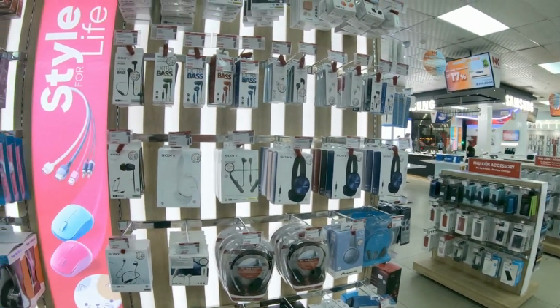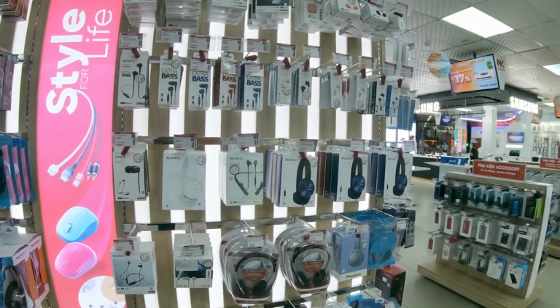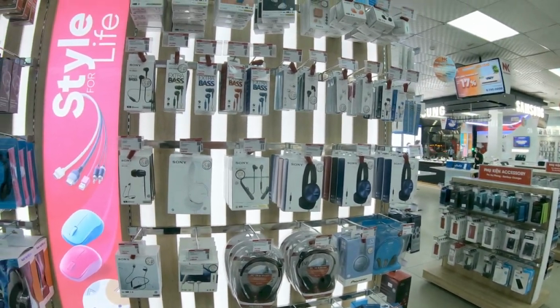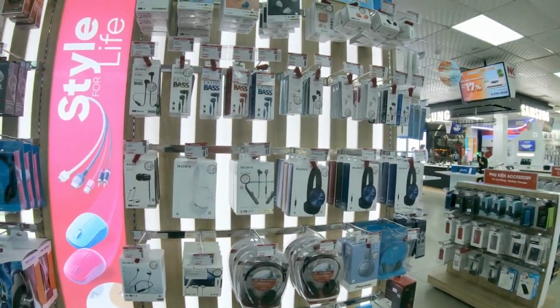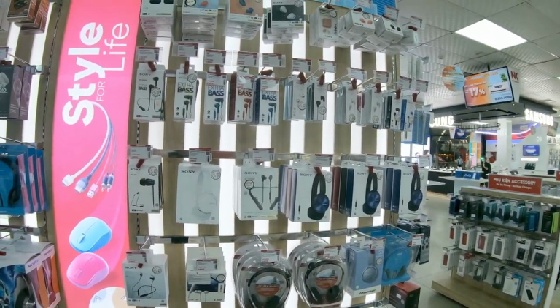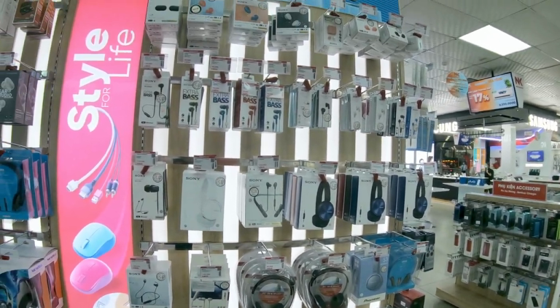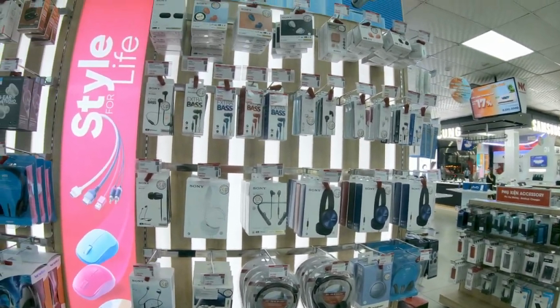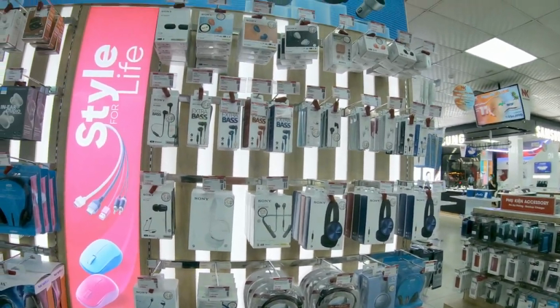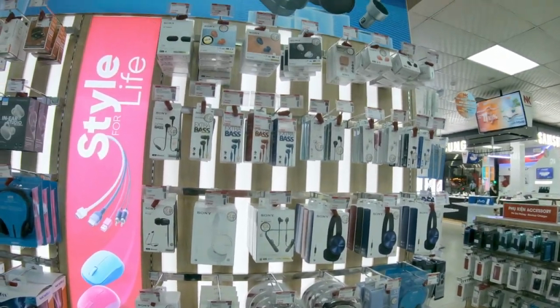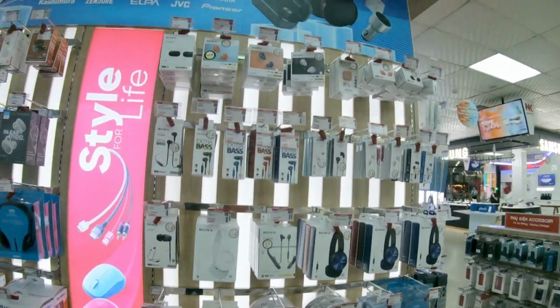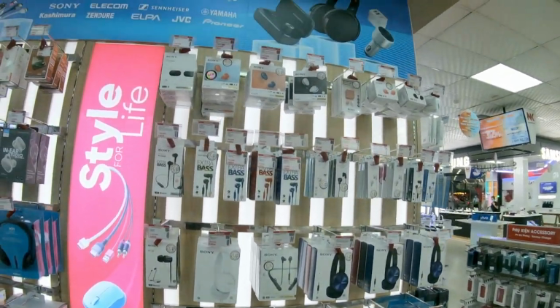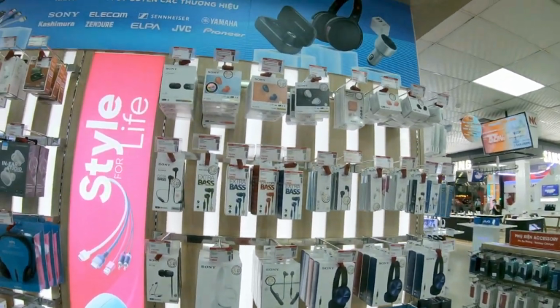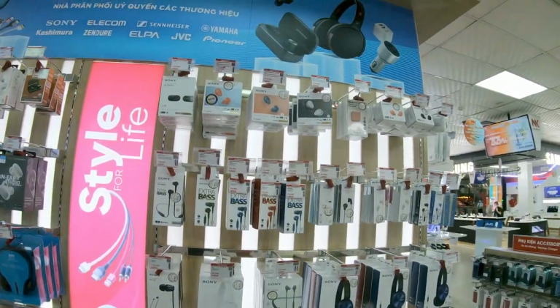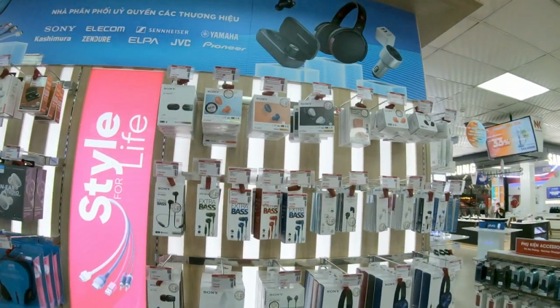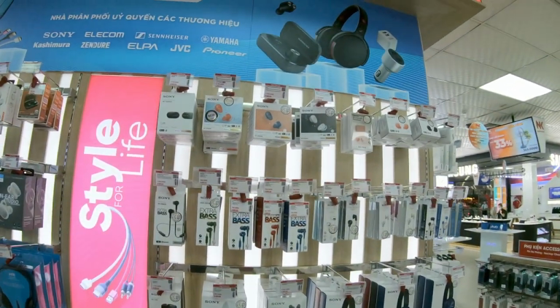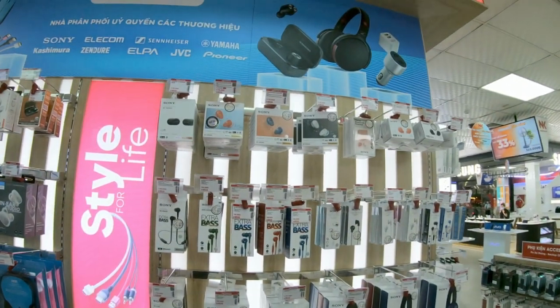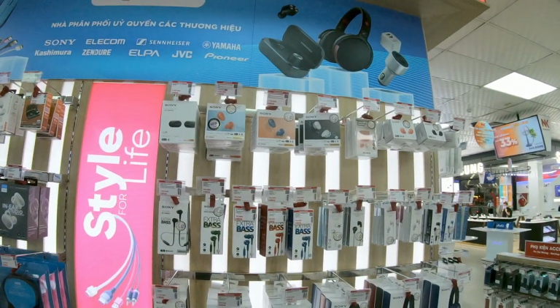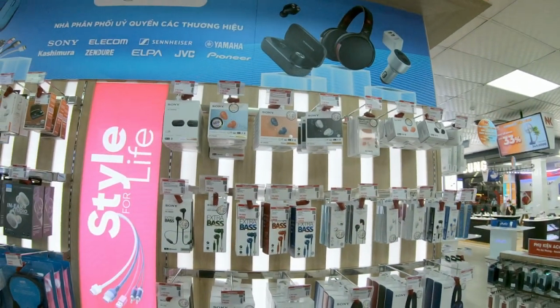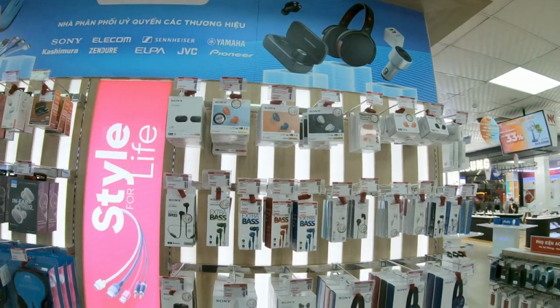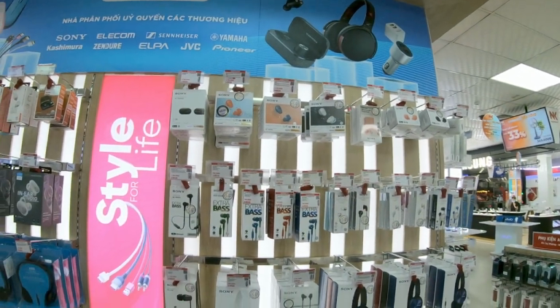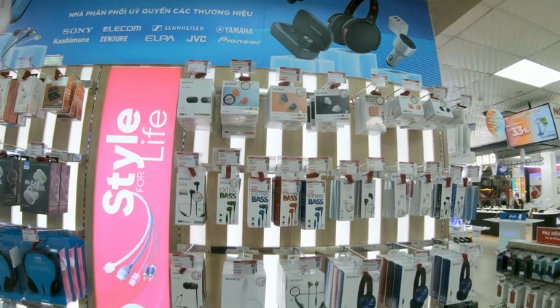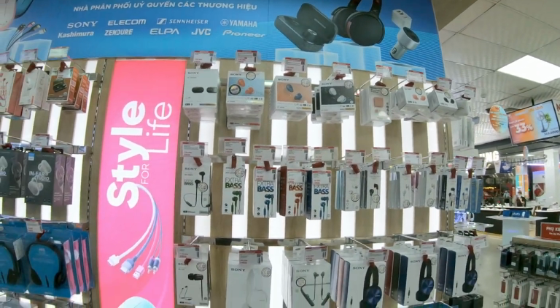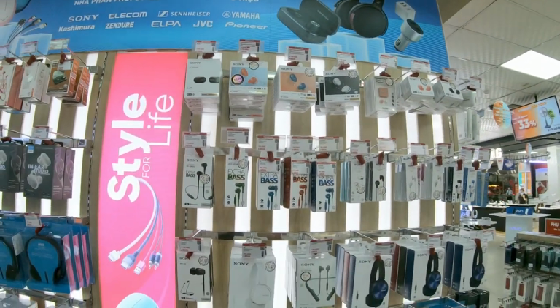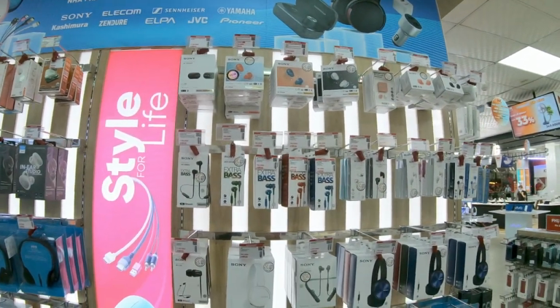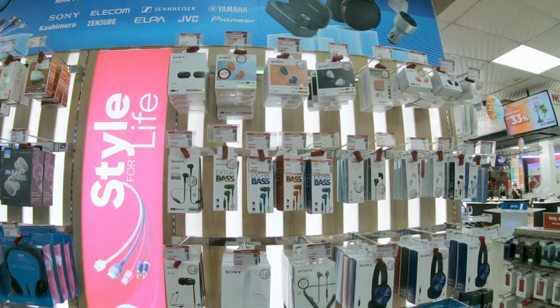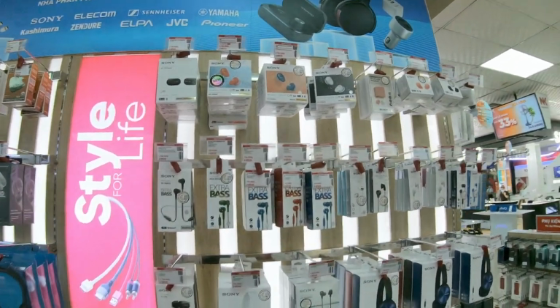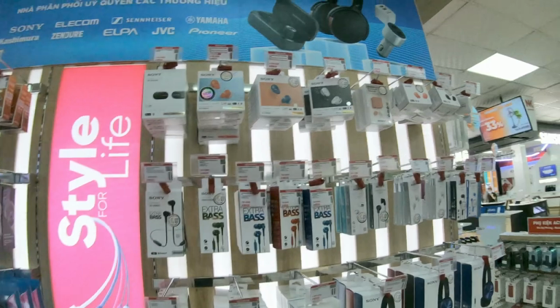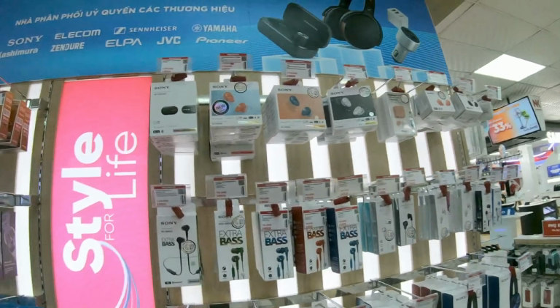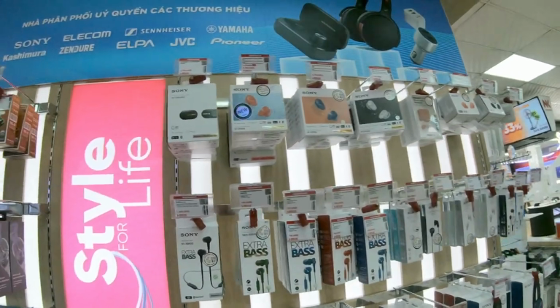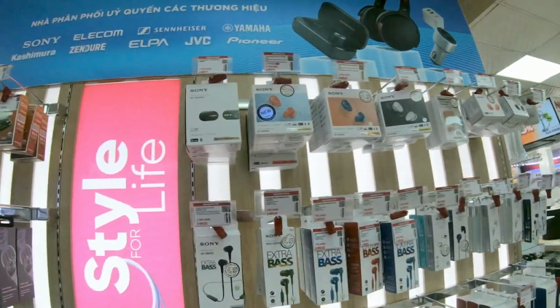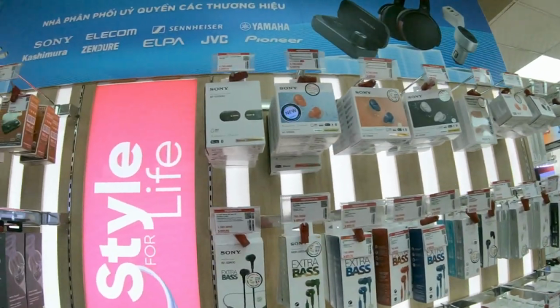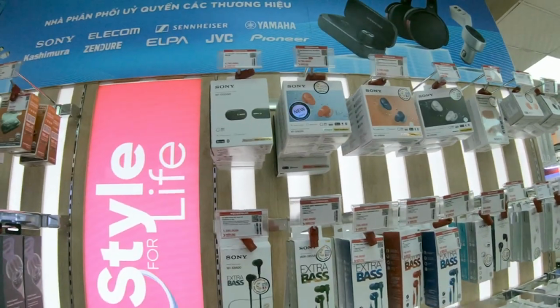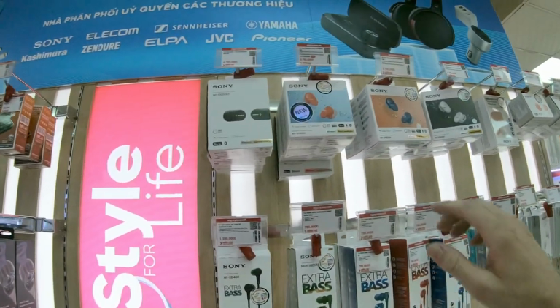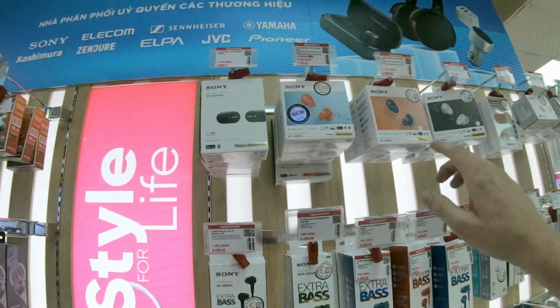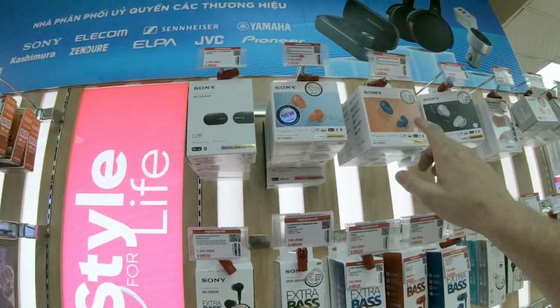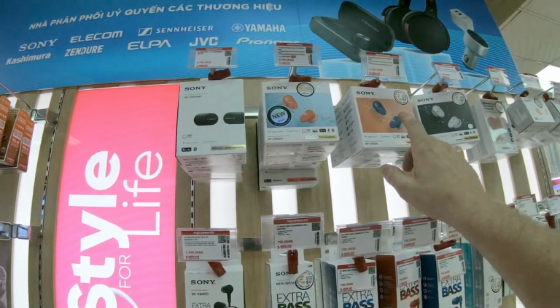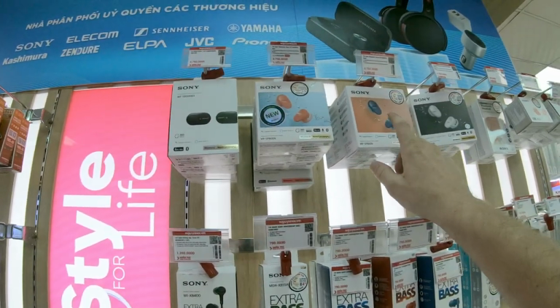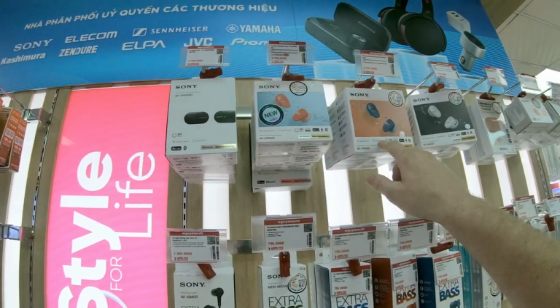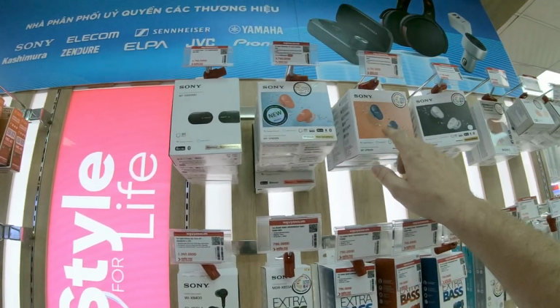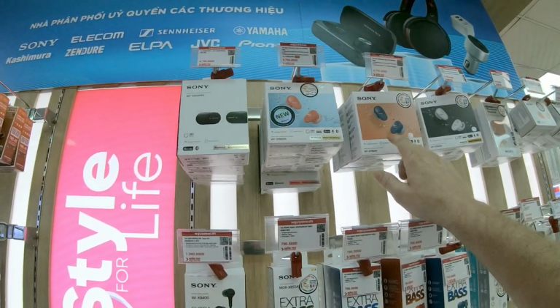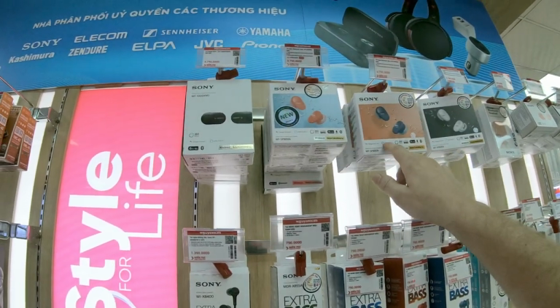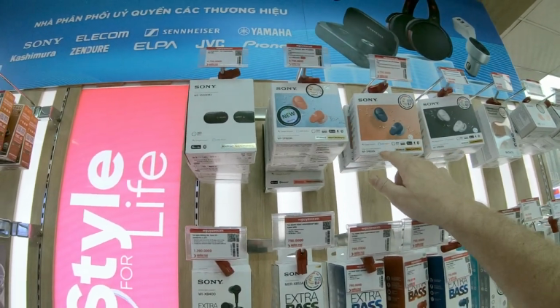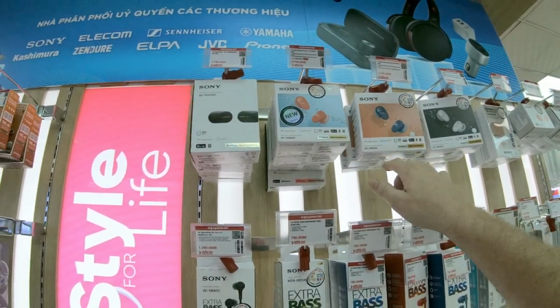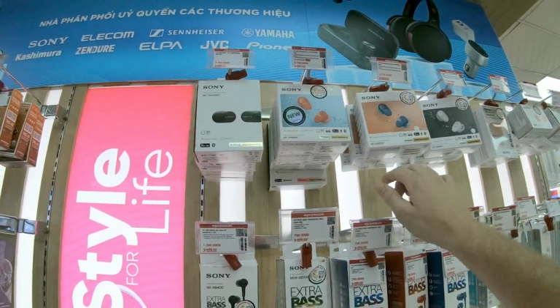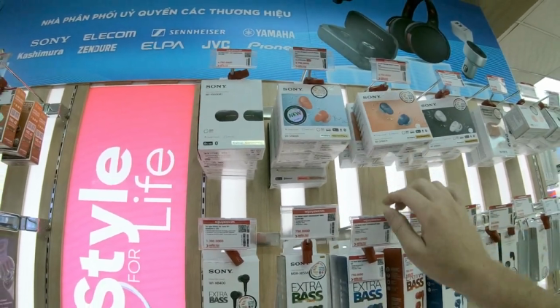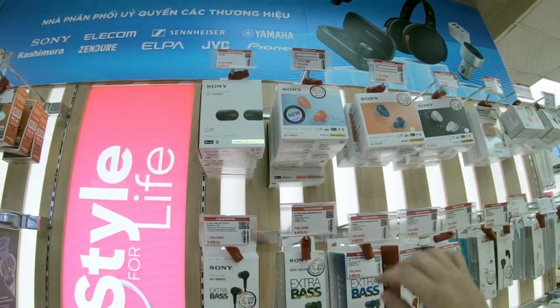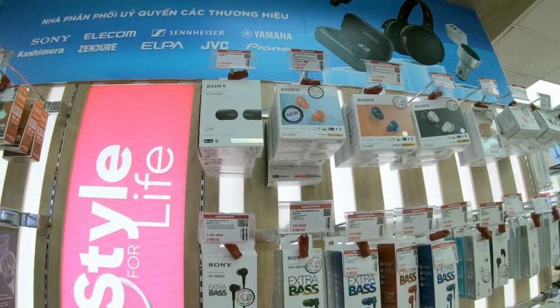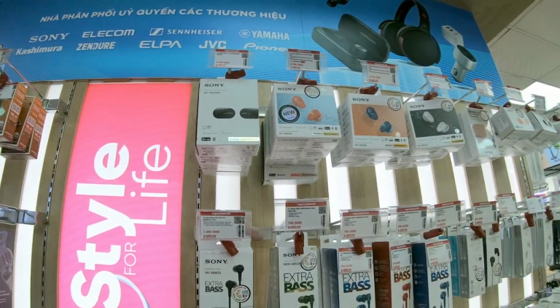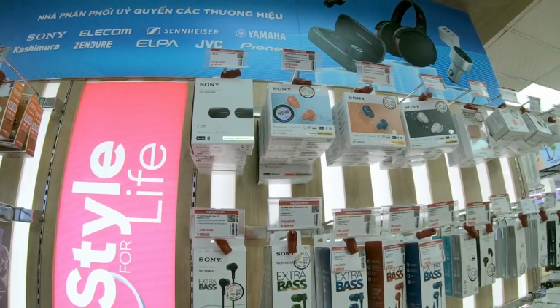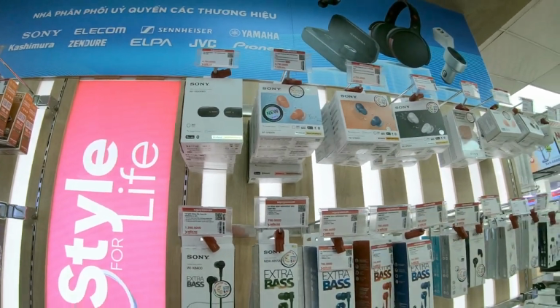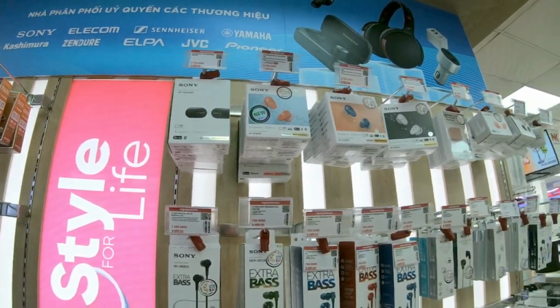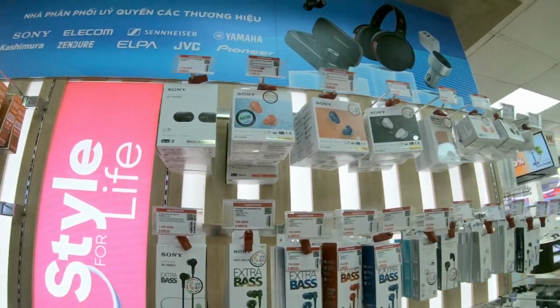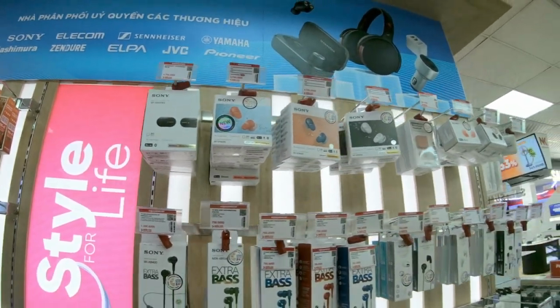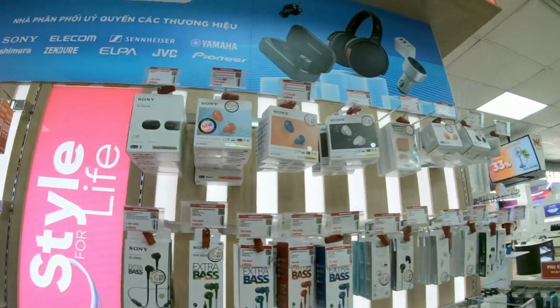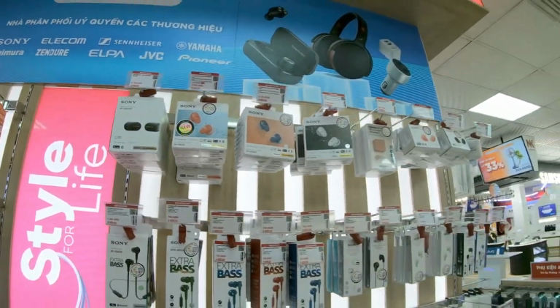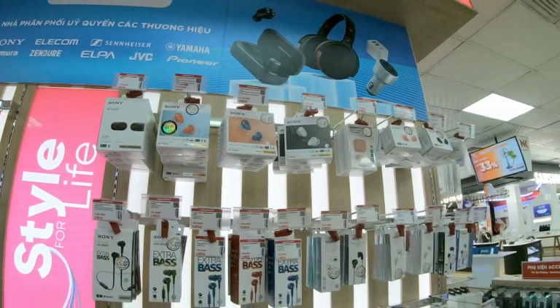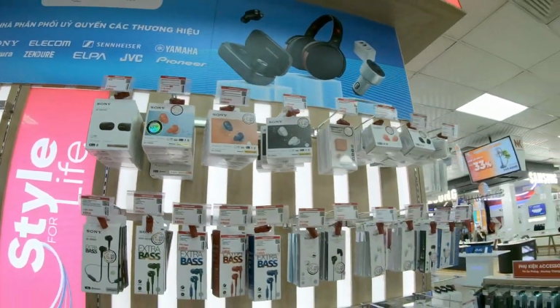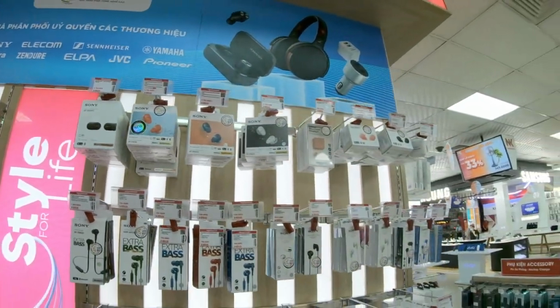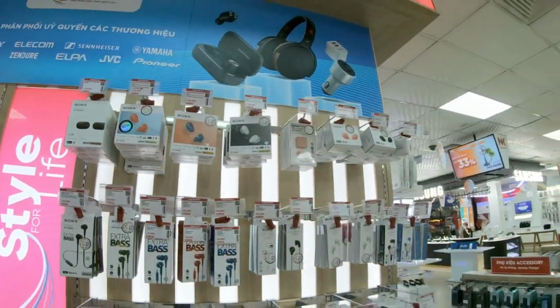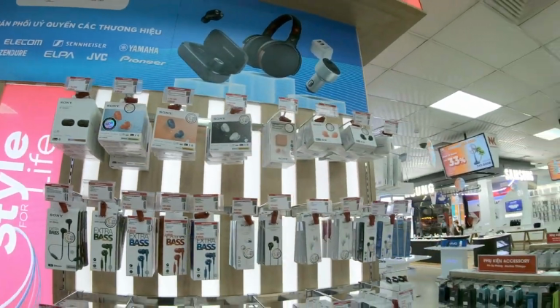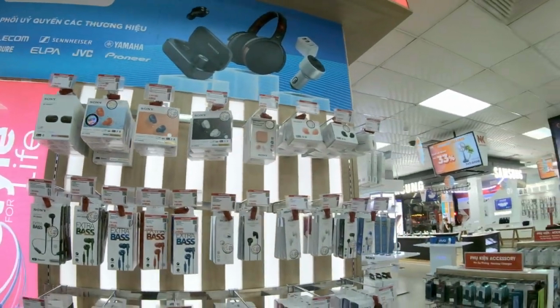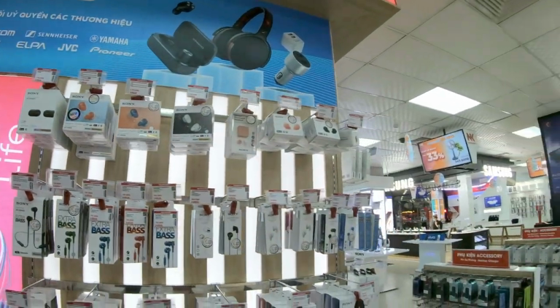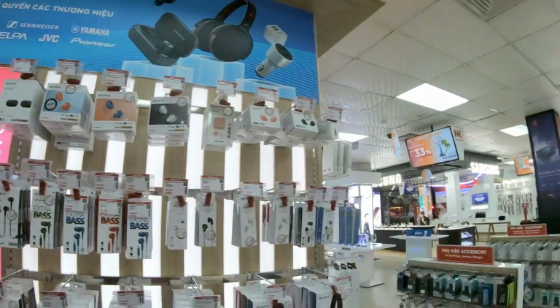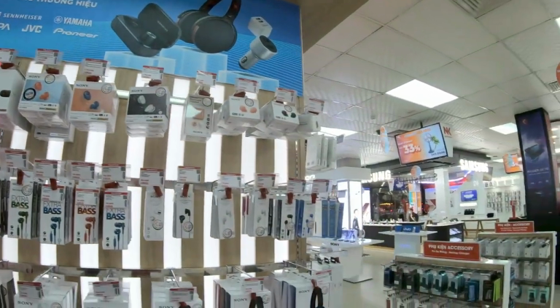Headphones, earbuds - wireless Sony. I hear these are pretty good. Earbuds, Bluetooth.